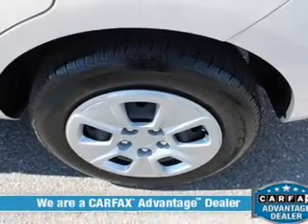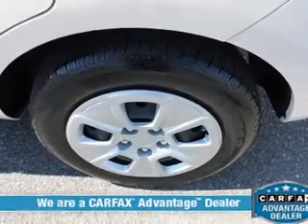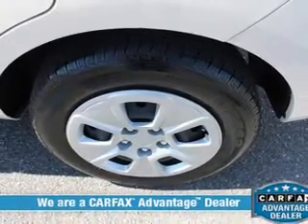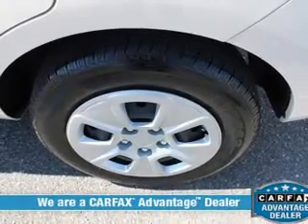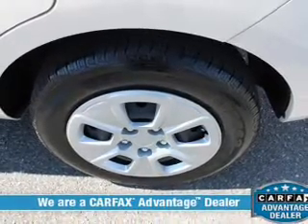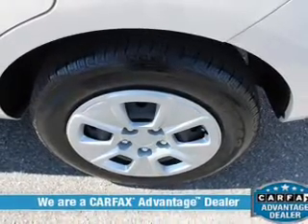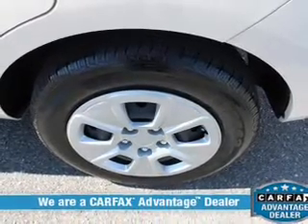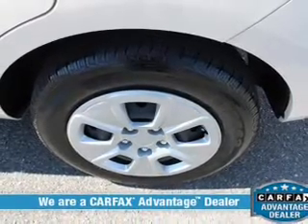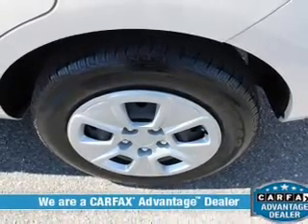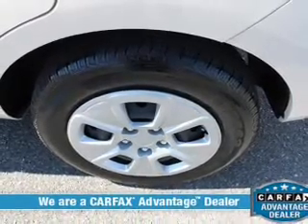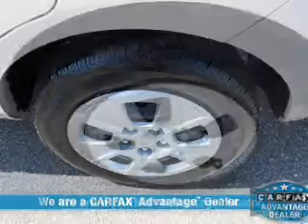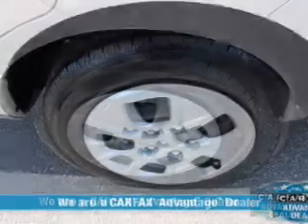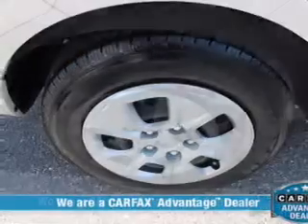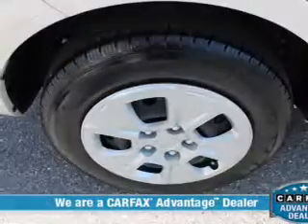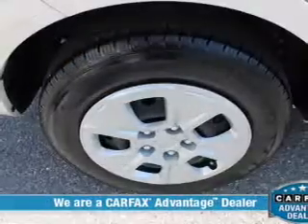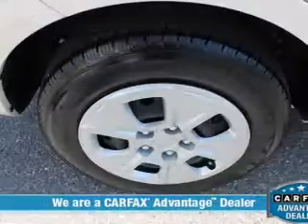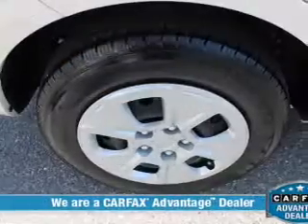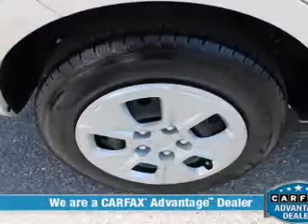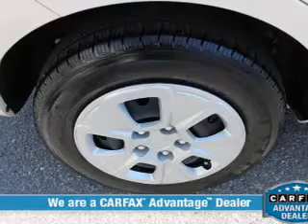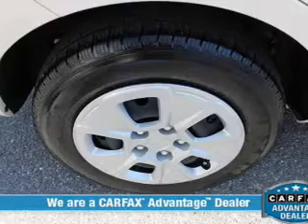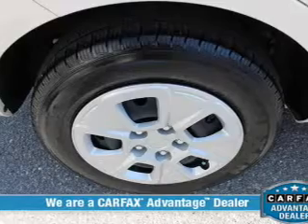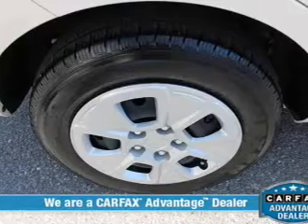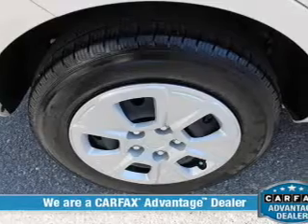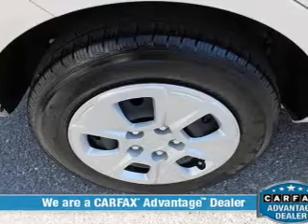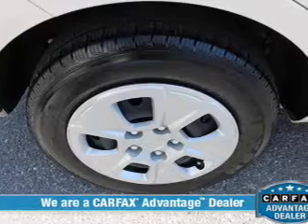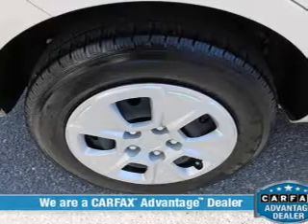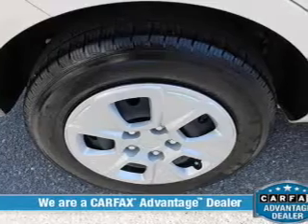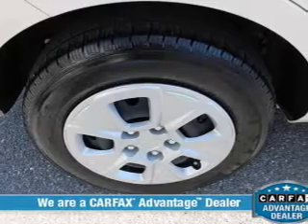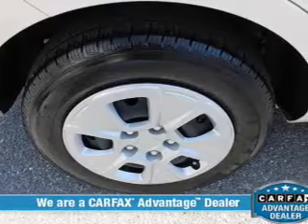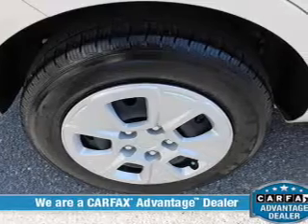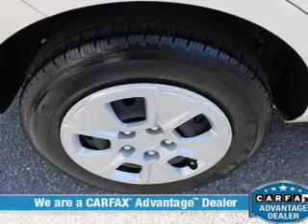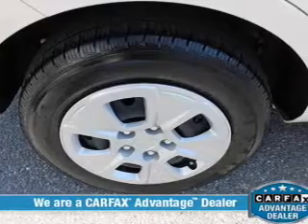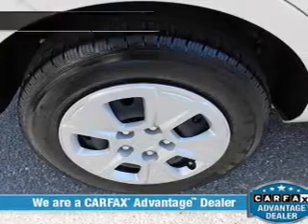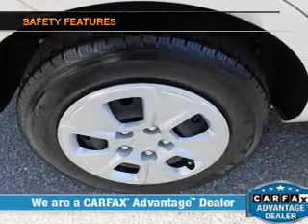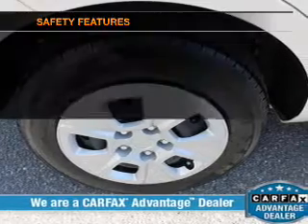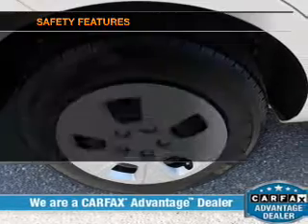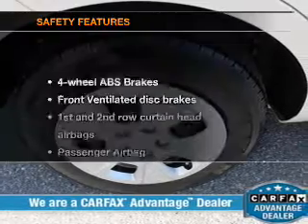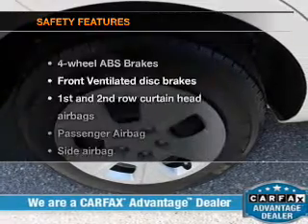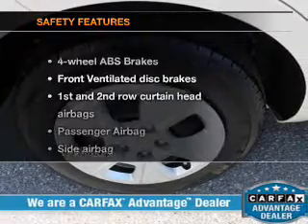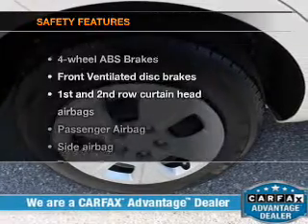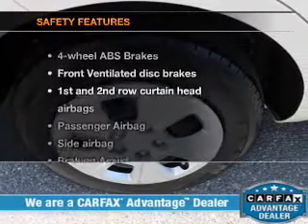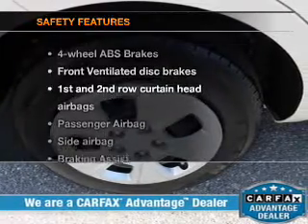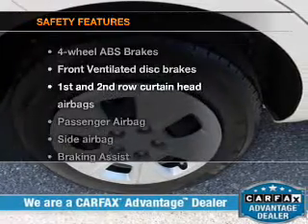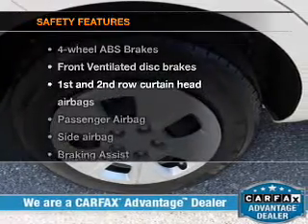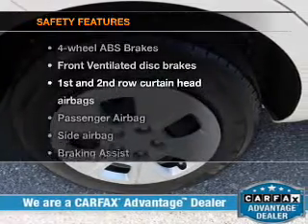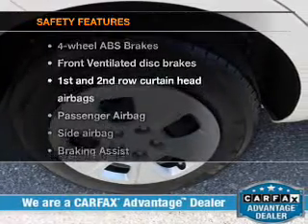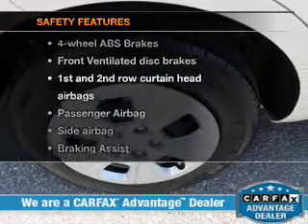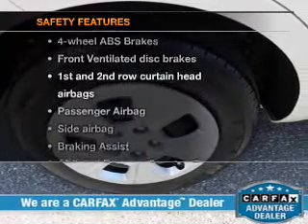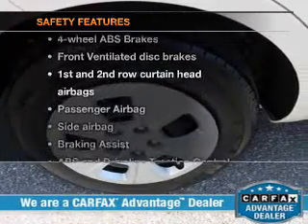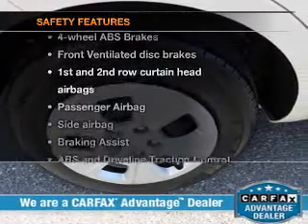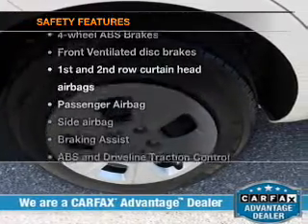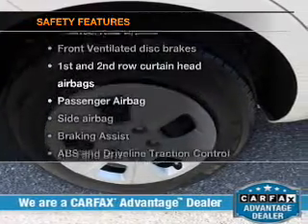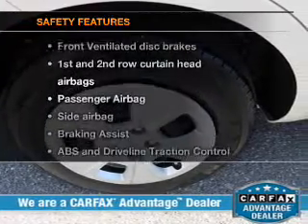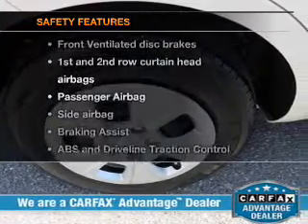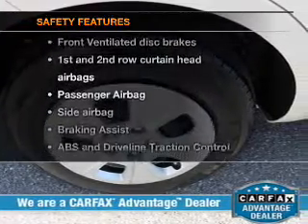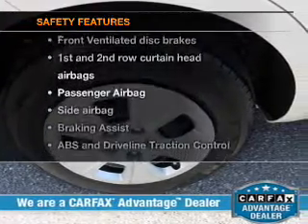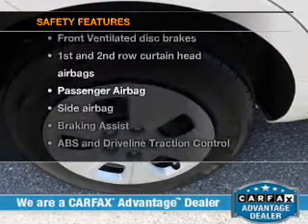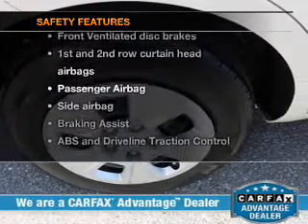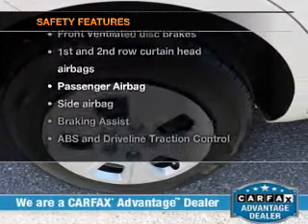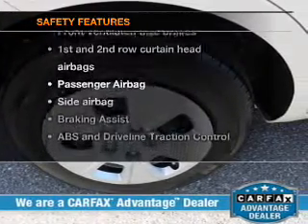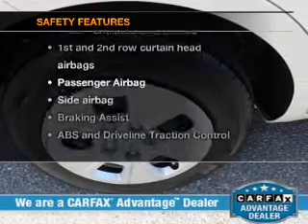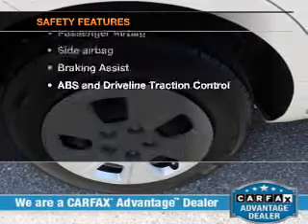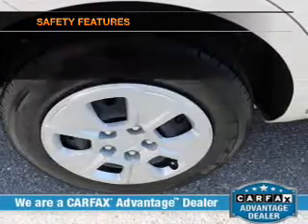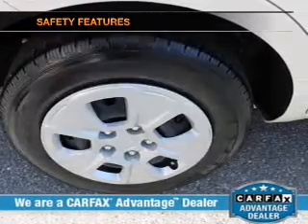Satellite radio, power steering, and air conditioning. And for your peace of mind, the following safety equipment is included.